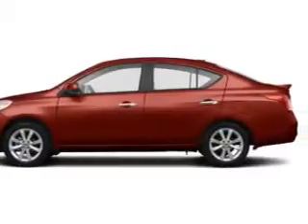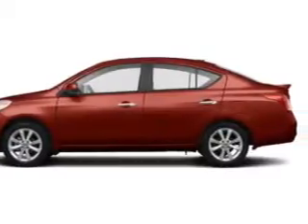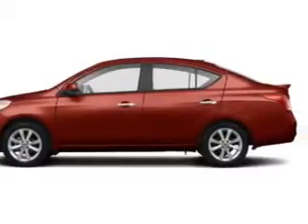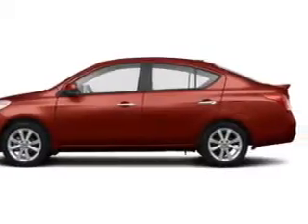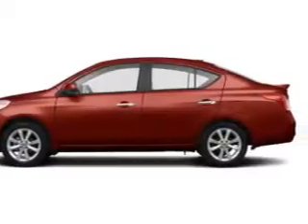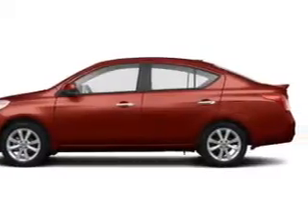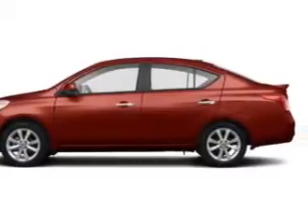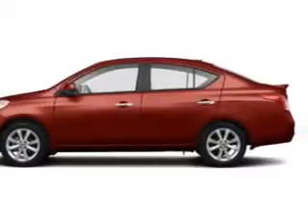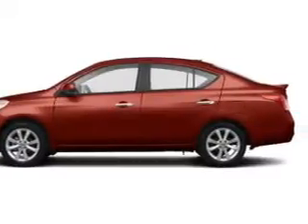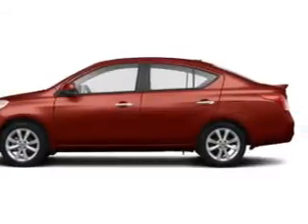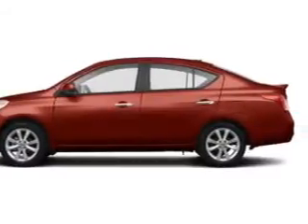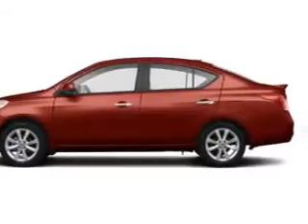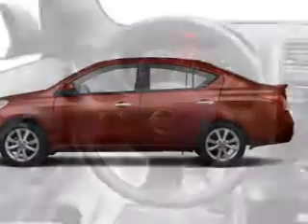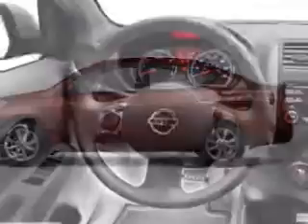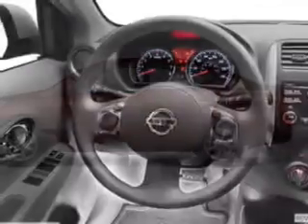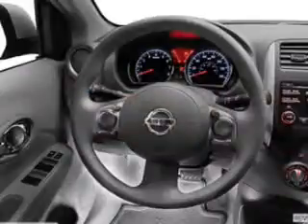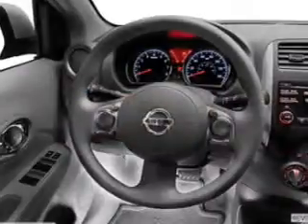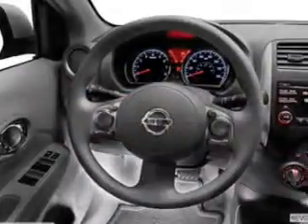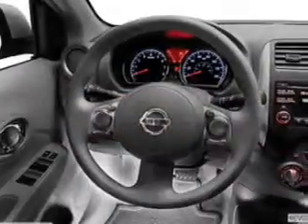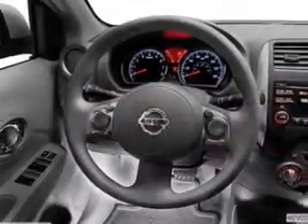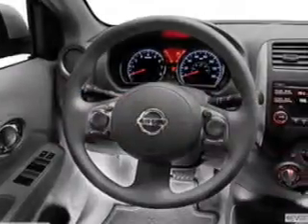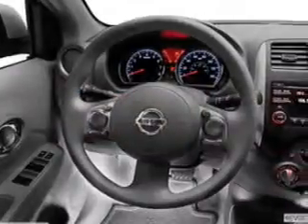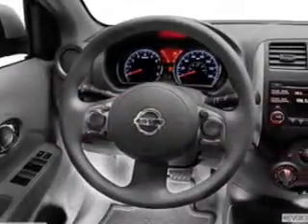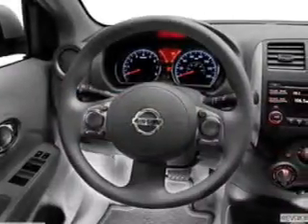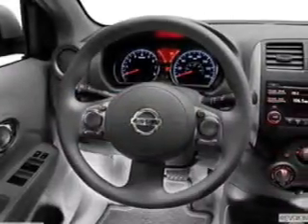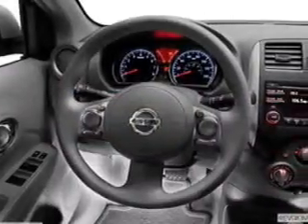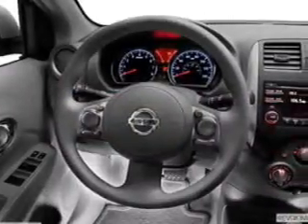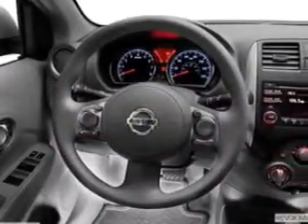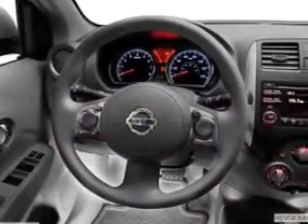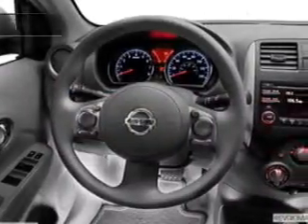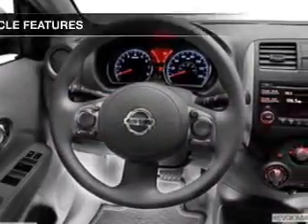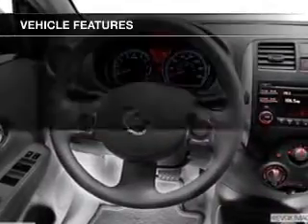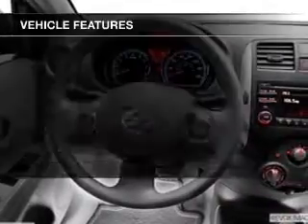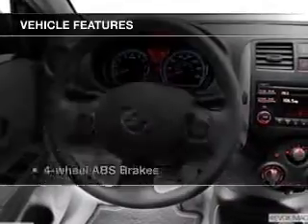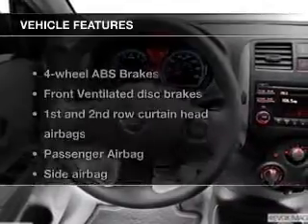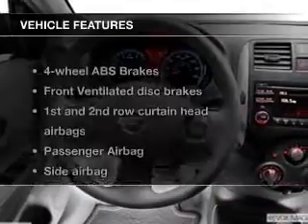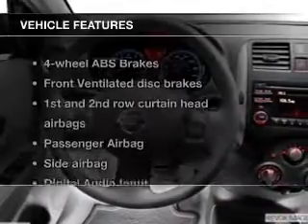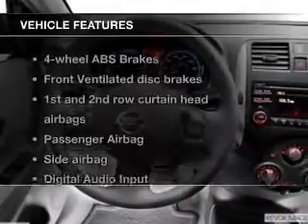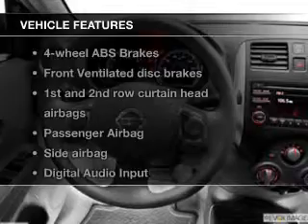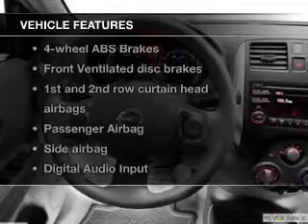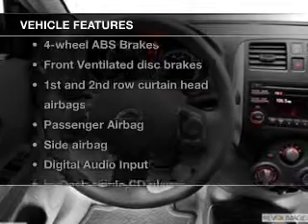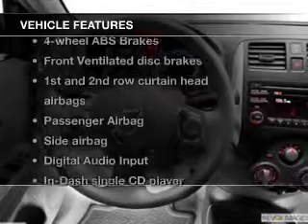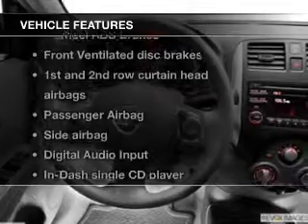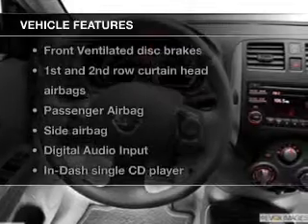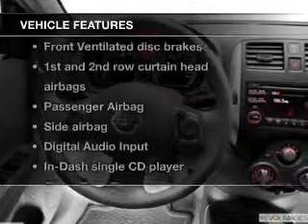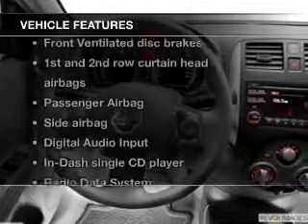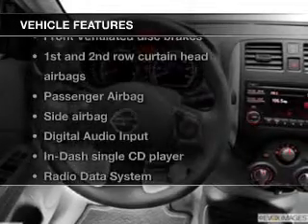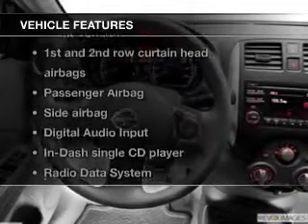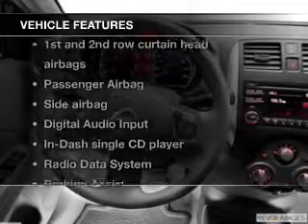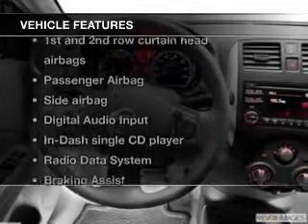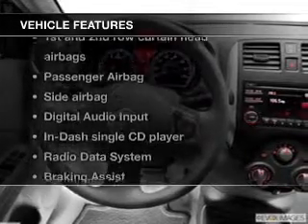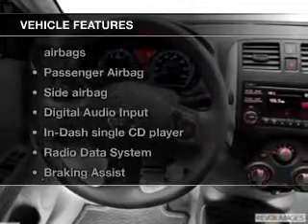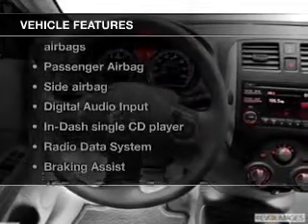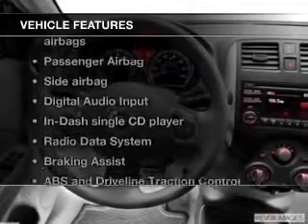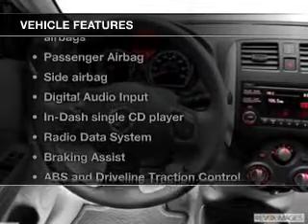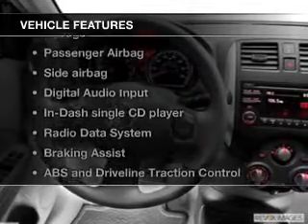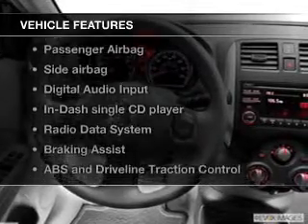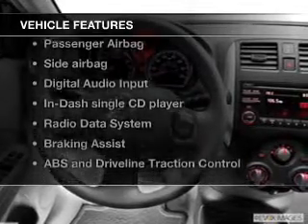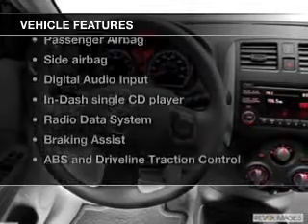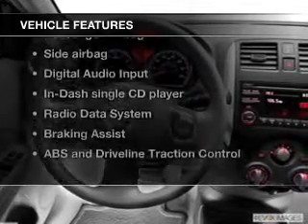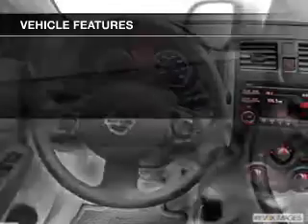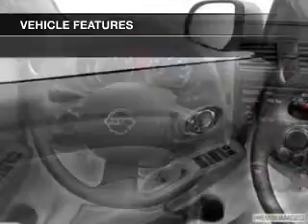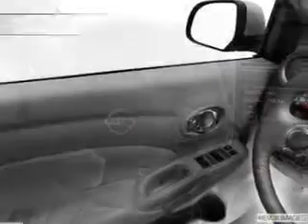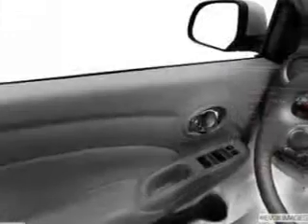Anti-lock brakes help you bring your vehicle to a safe stop. Plus, enjoy these notable features that are included in this vehicle.